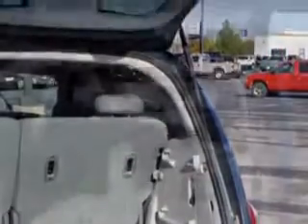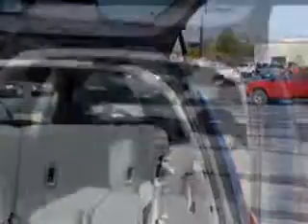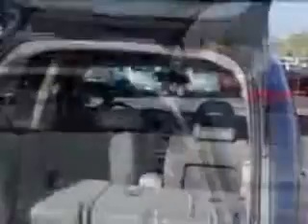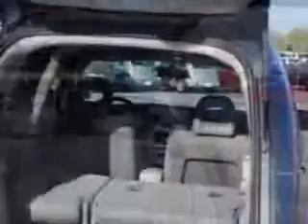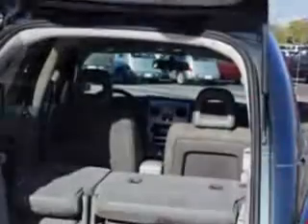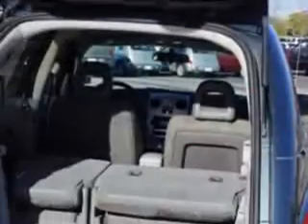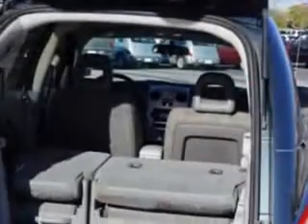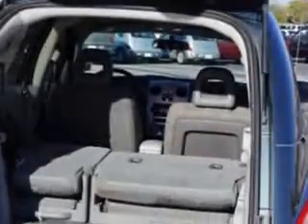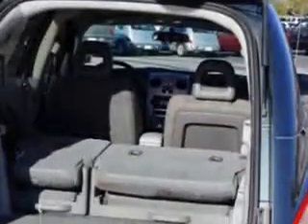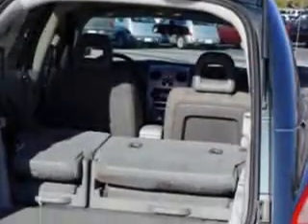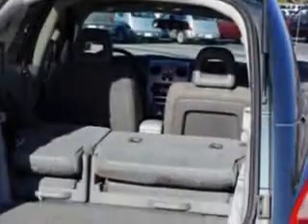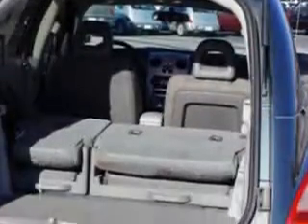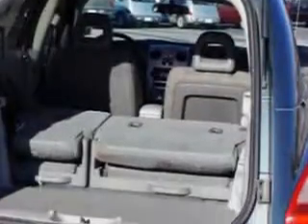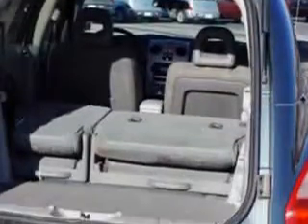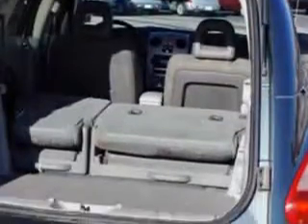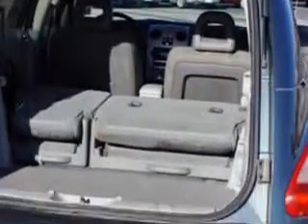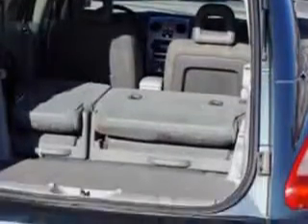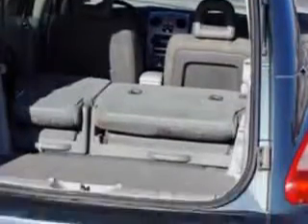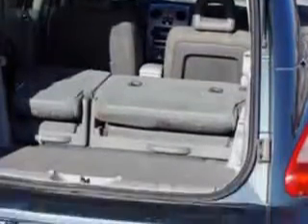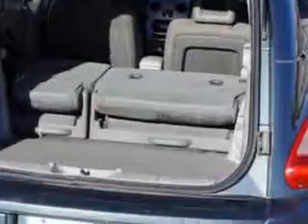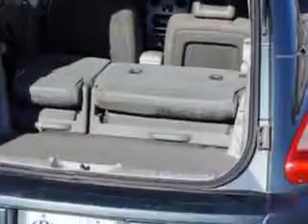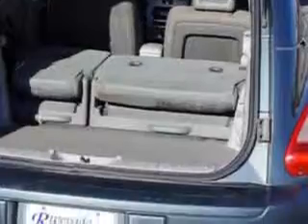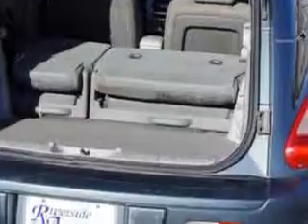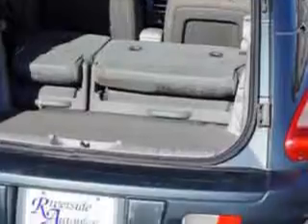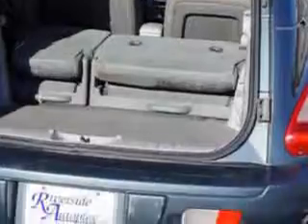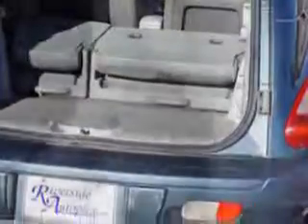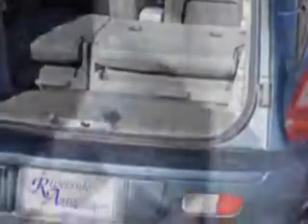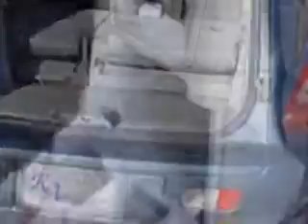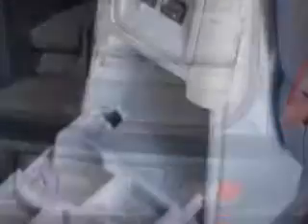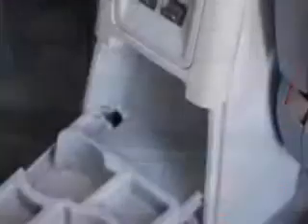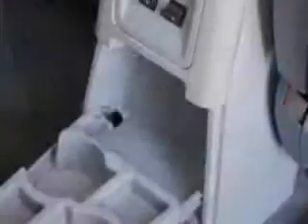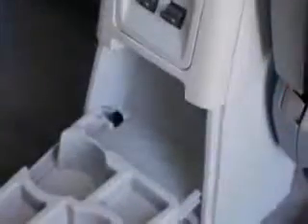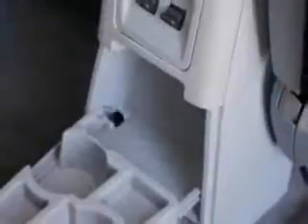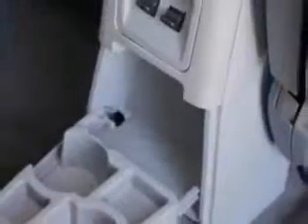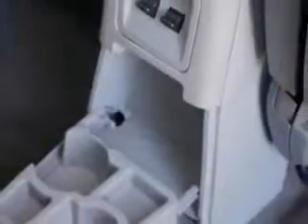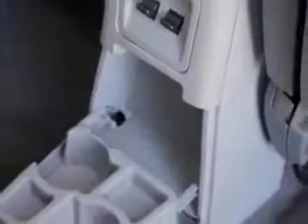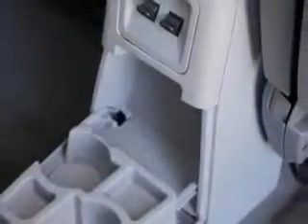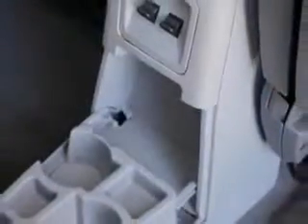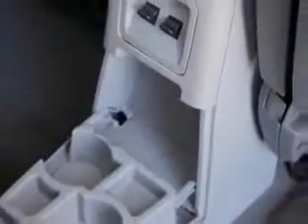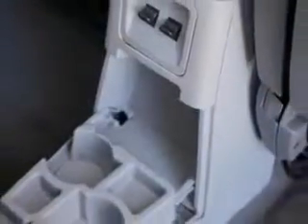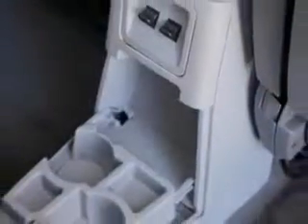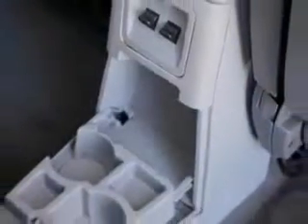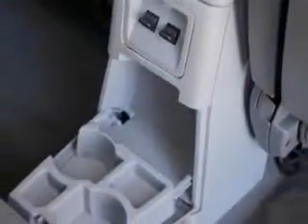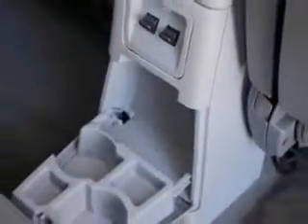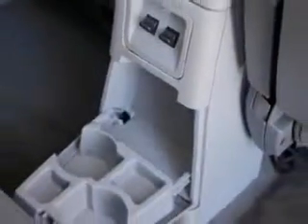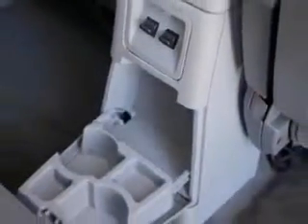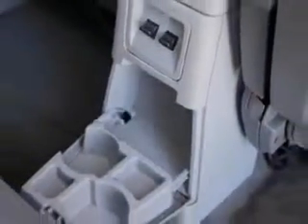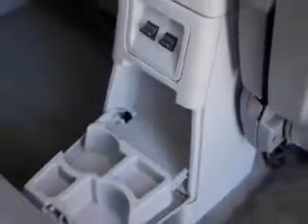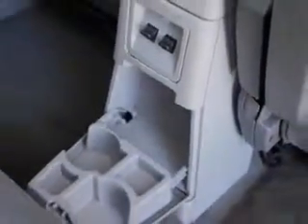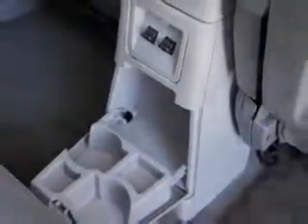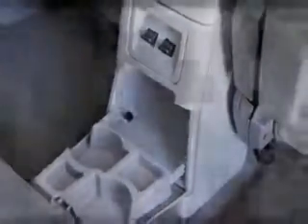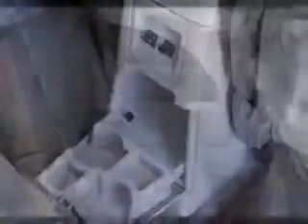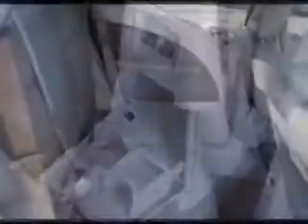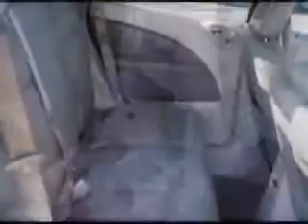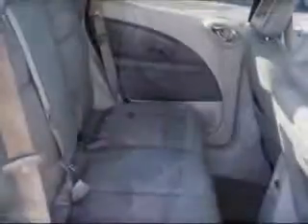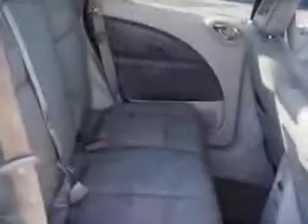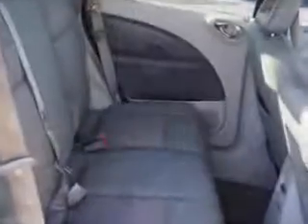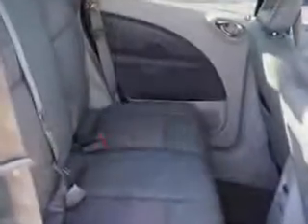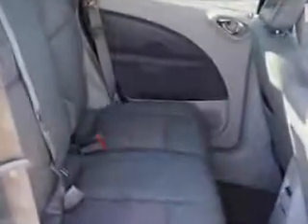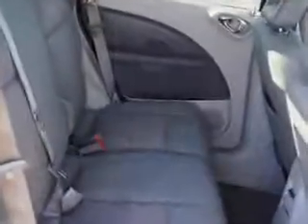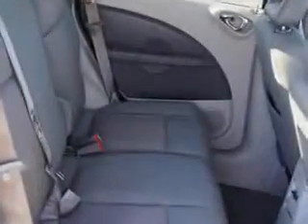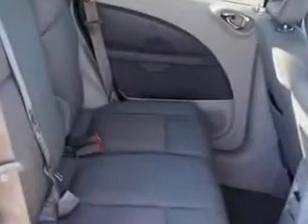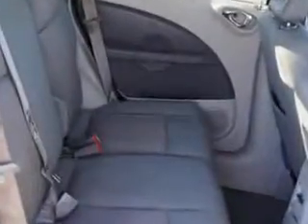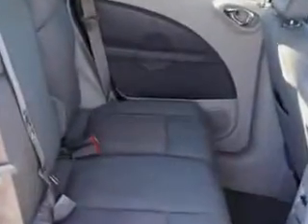Enjoy the drive and have peace of mind in this 06 Chrysler PT Cruiser. See us at Riverside Autoplex of Muskogee today.